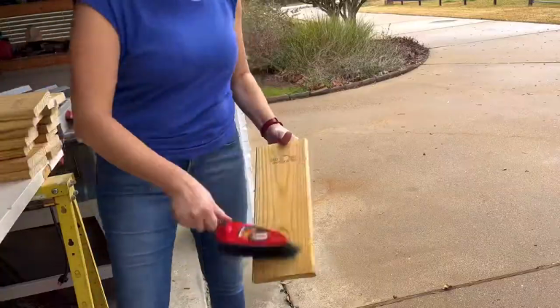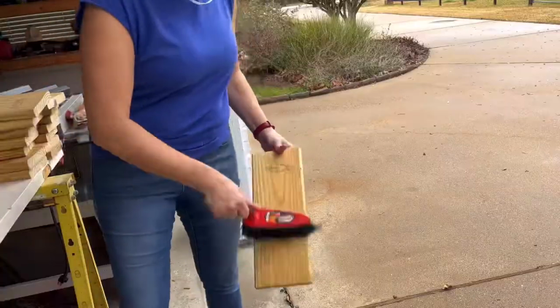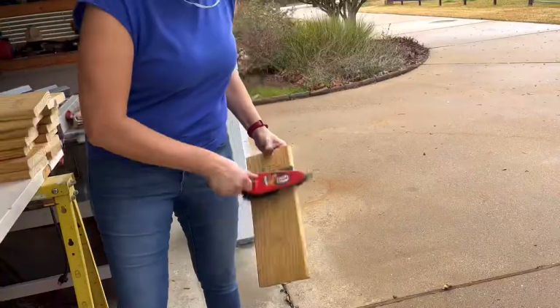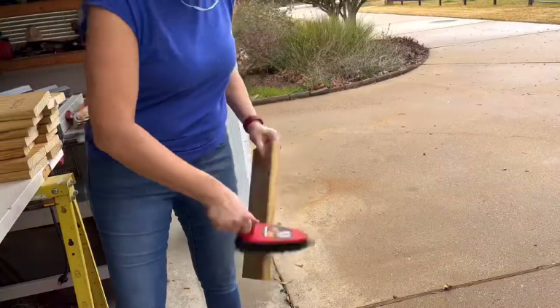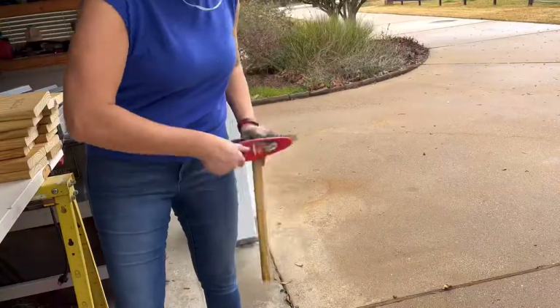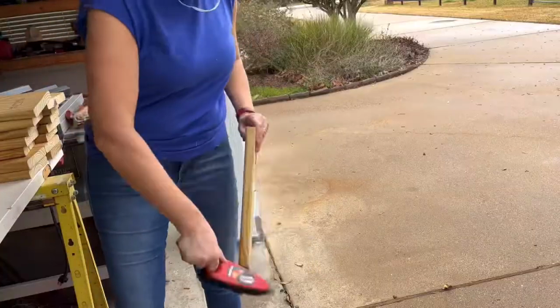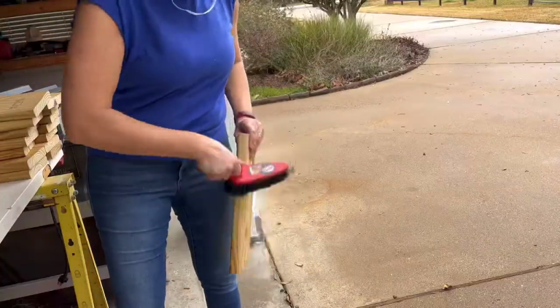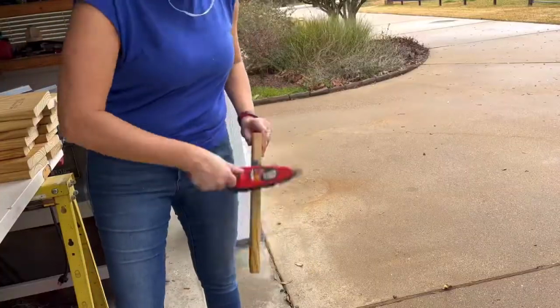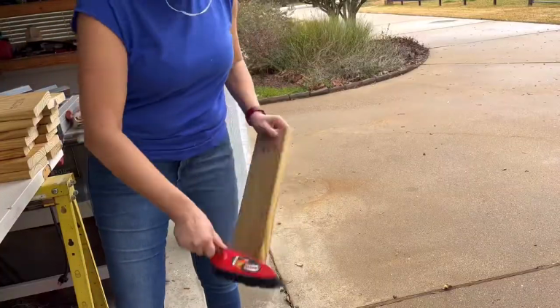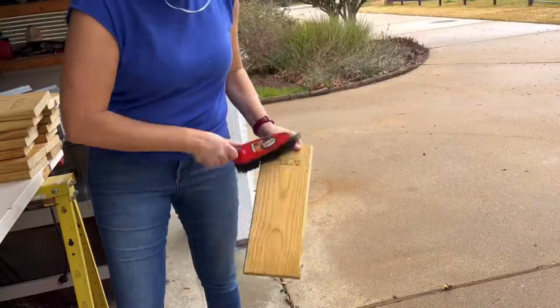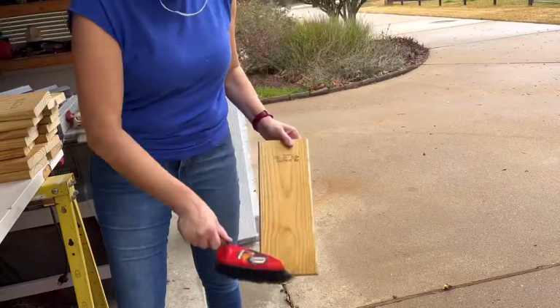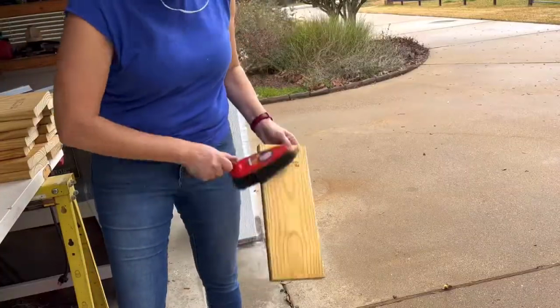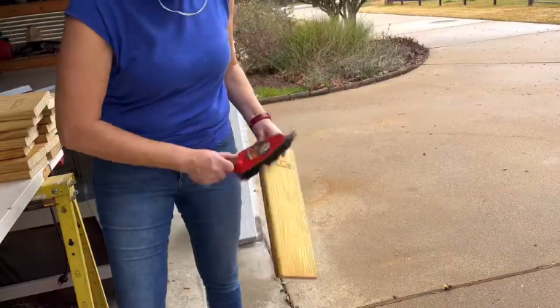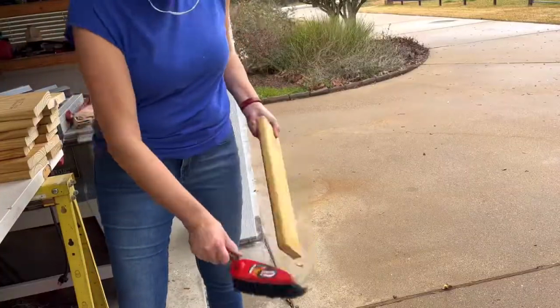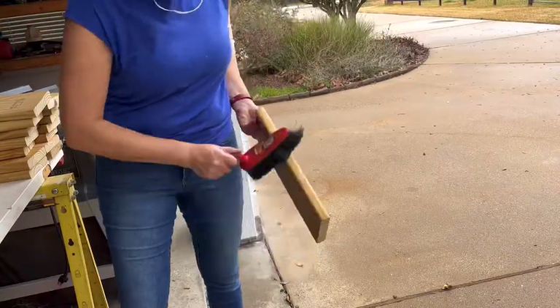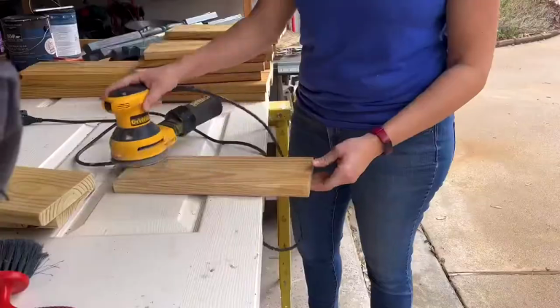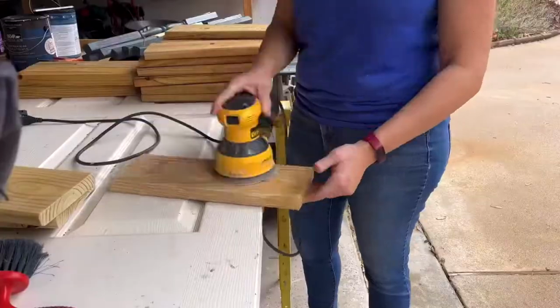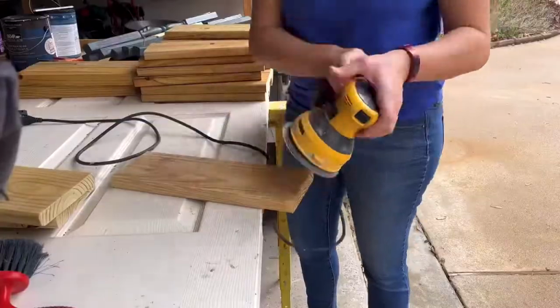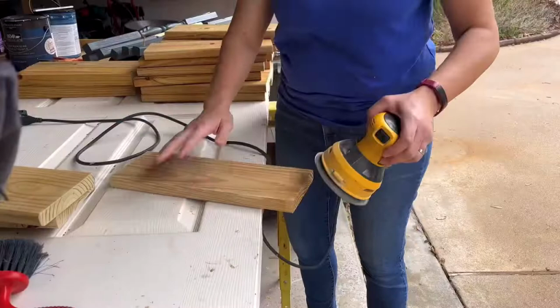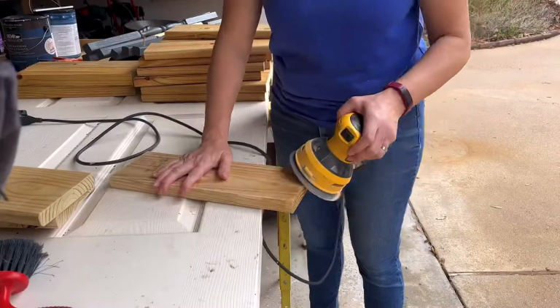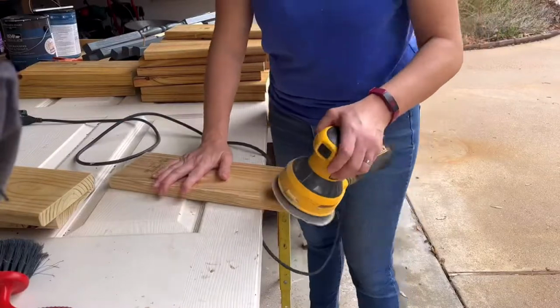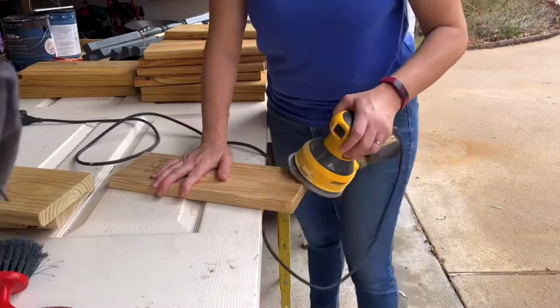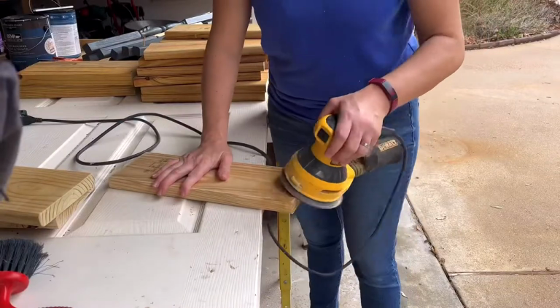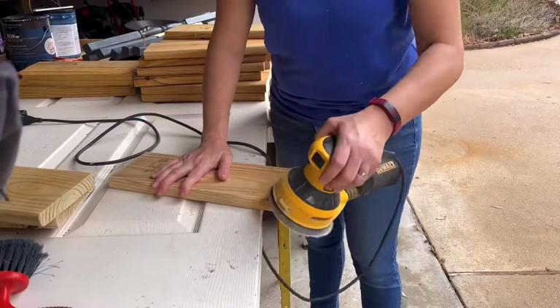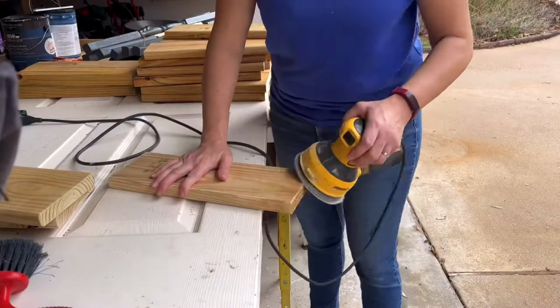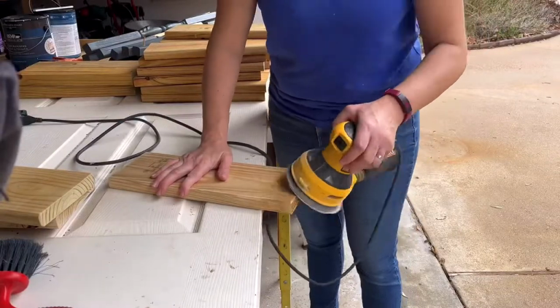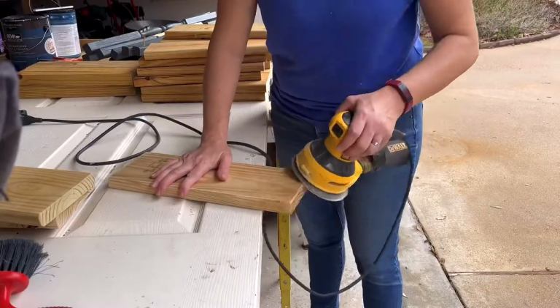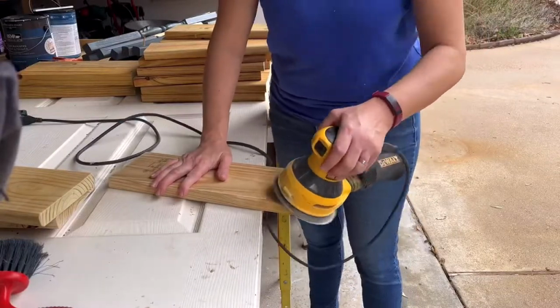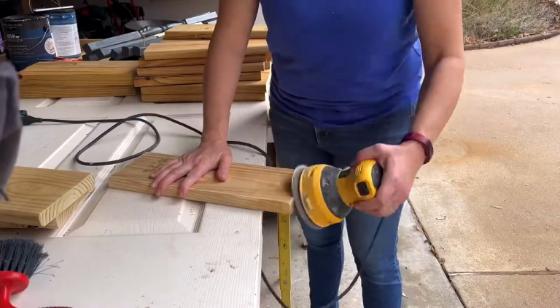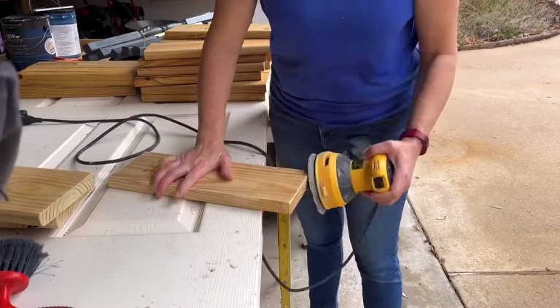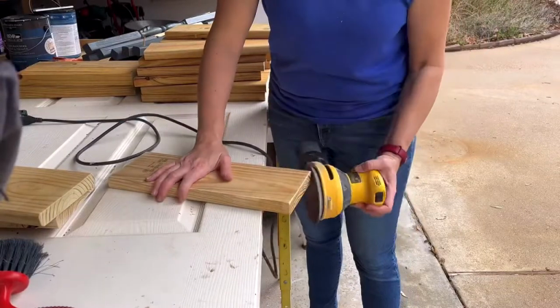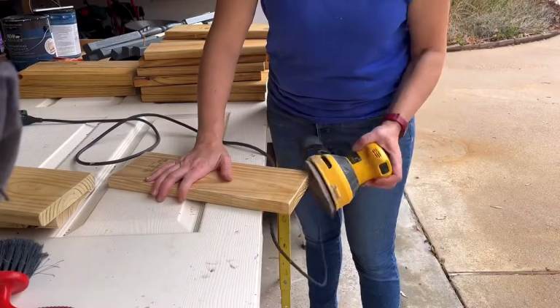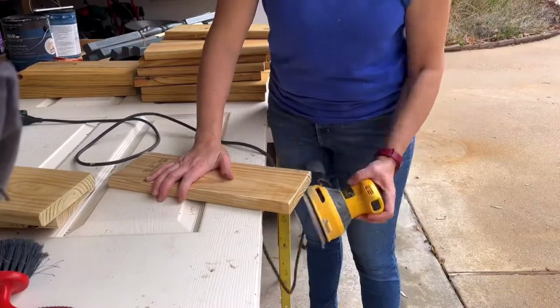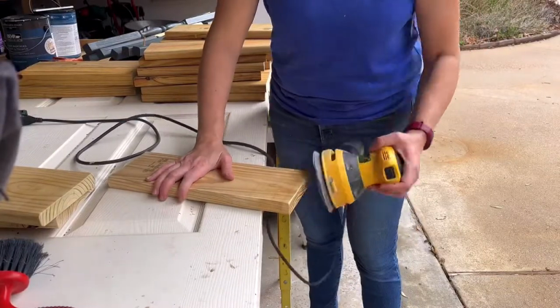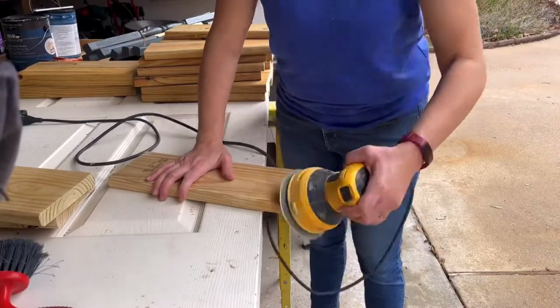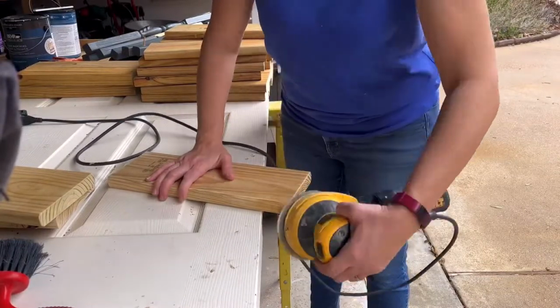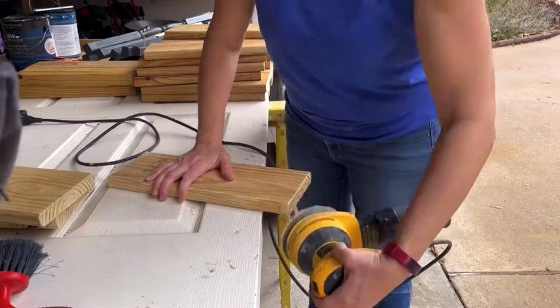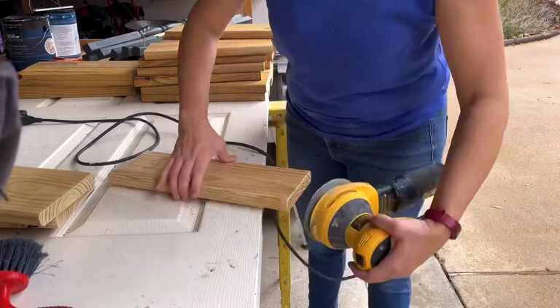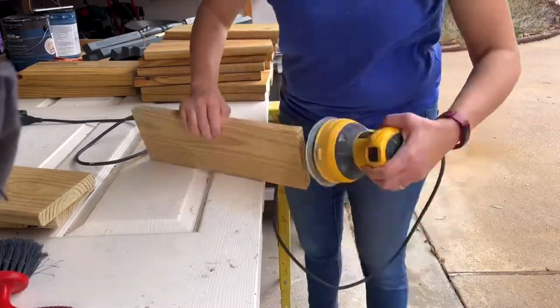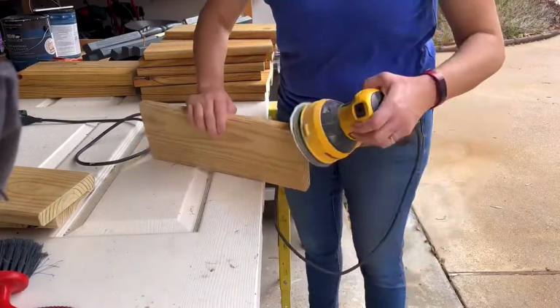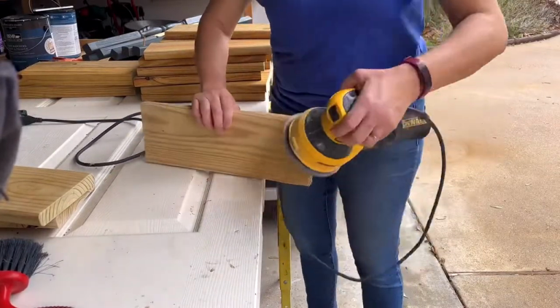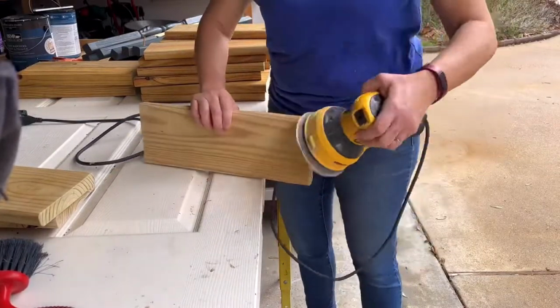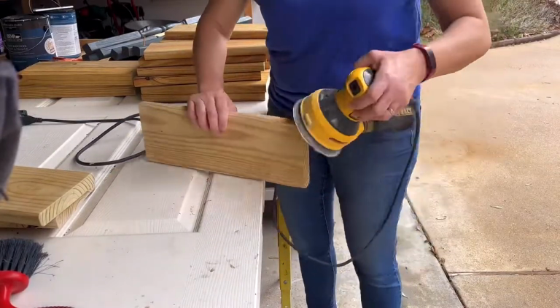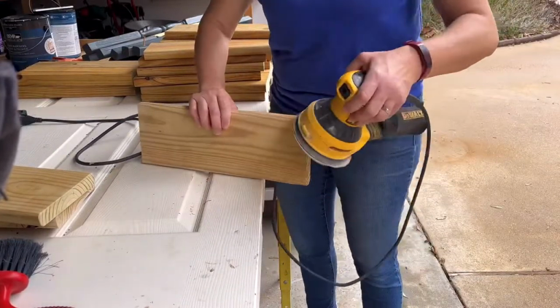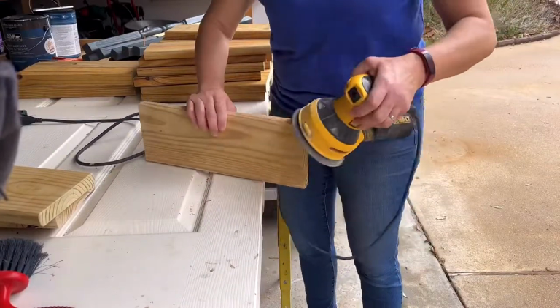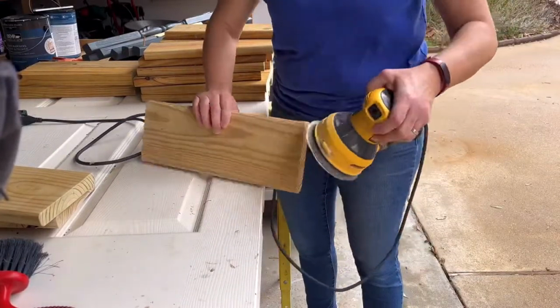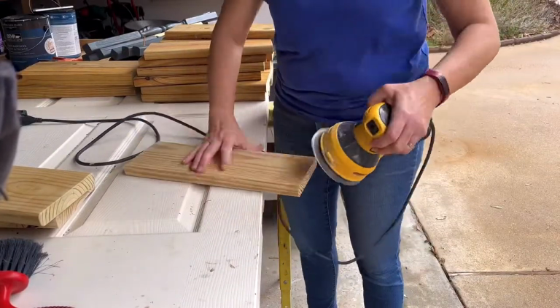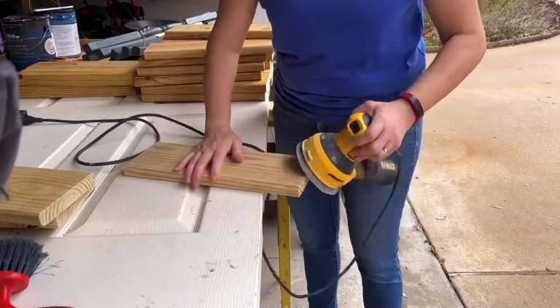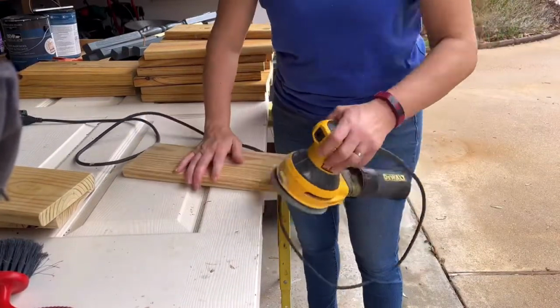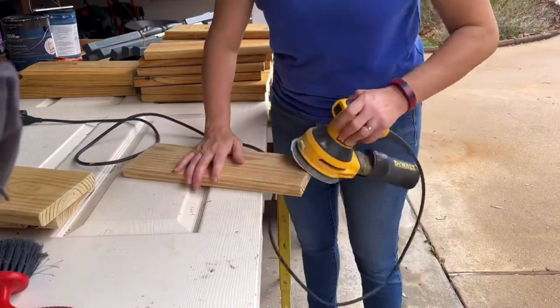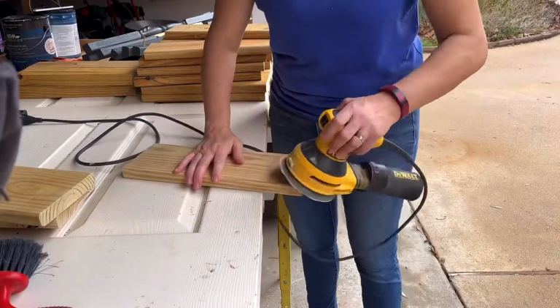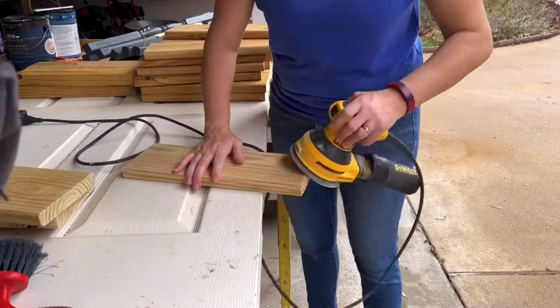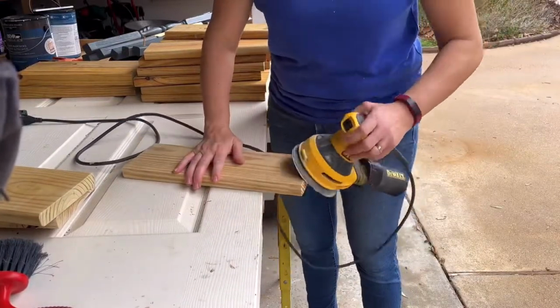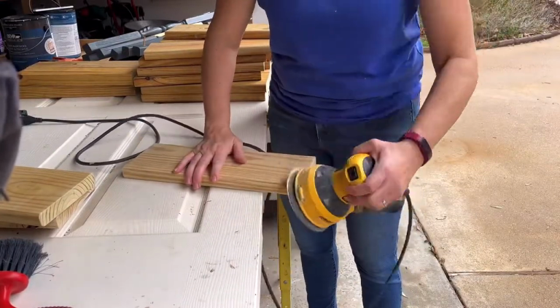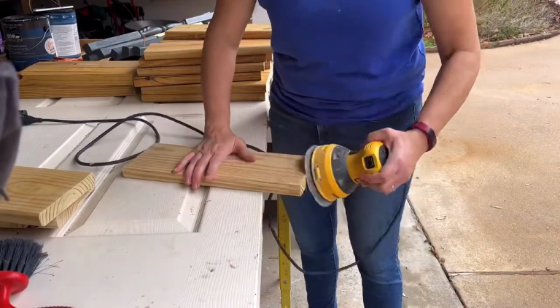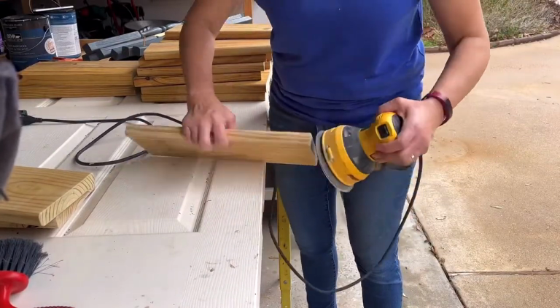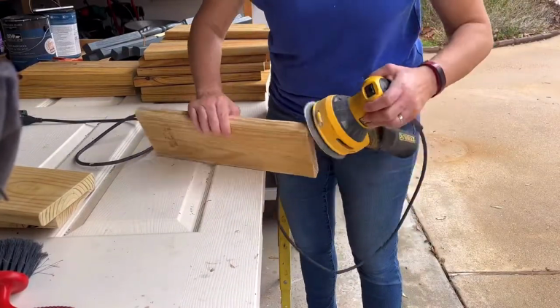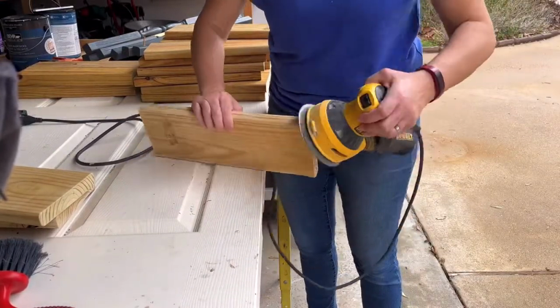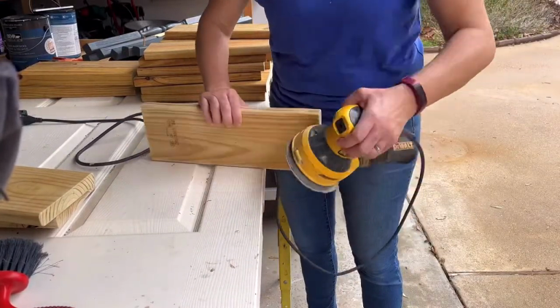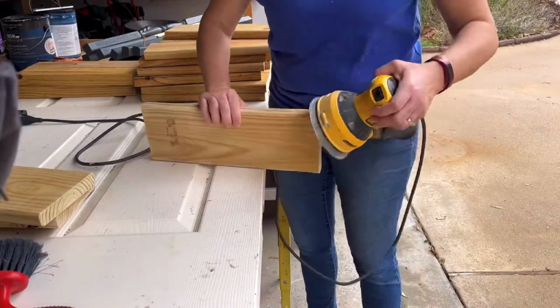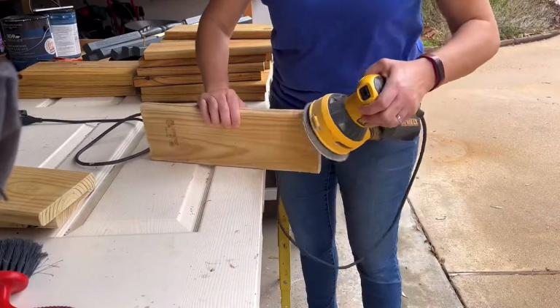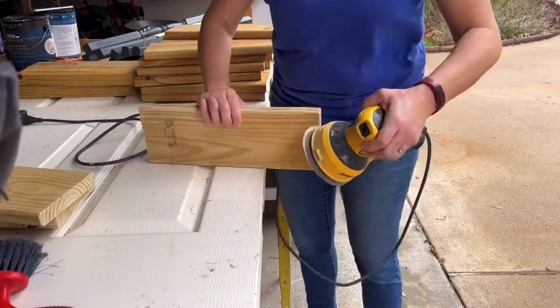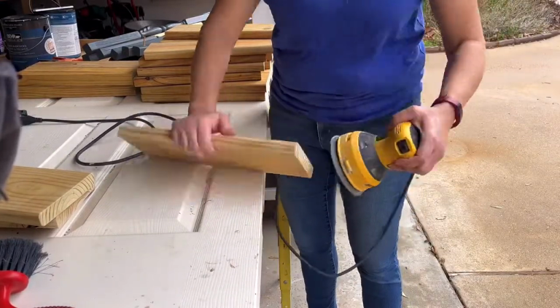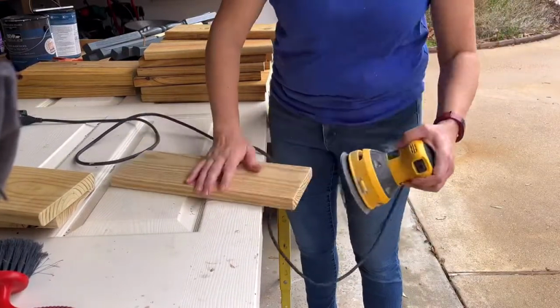Dust off each board and then give it a good sanding. Make sure you turn all of those hard sharp corners into rounded edges.